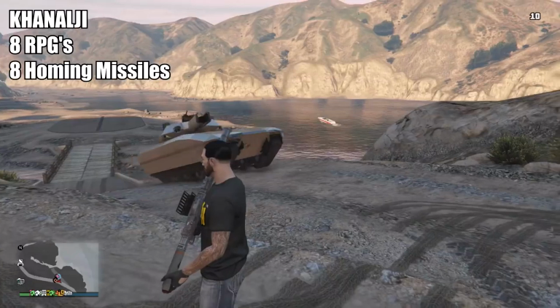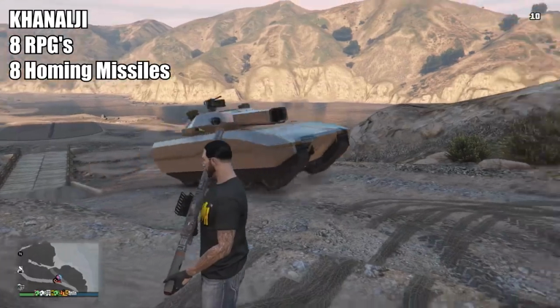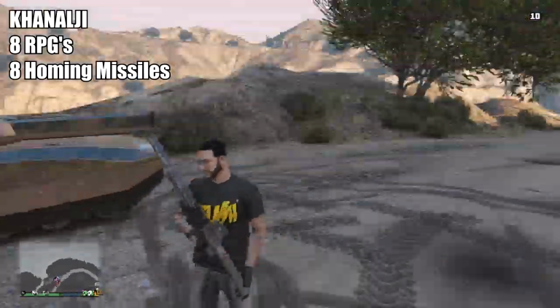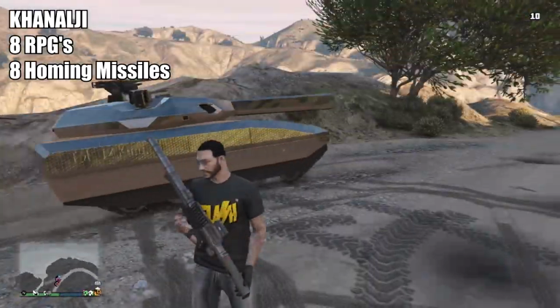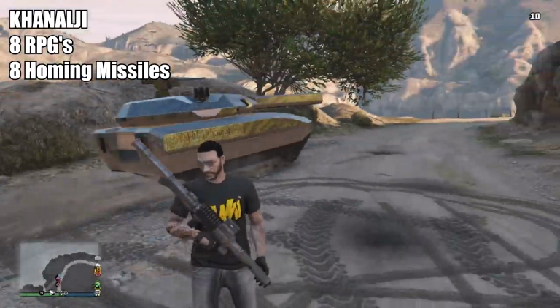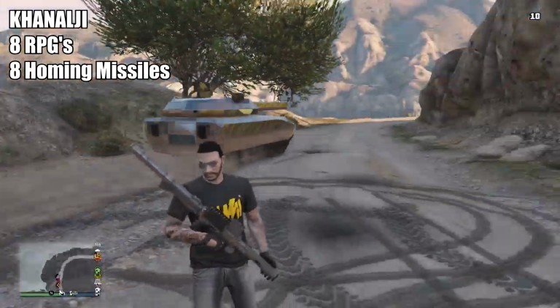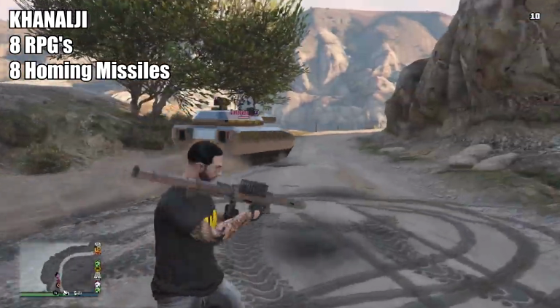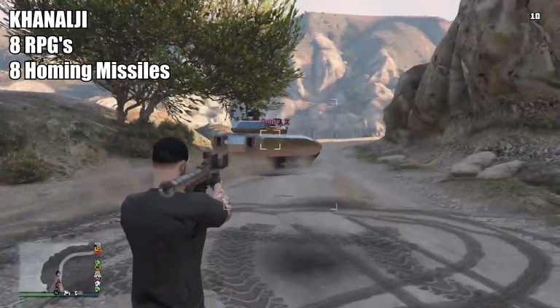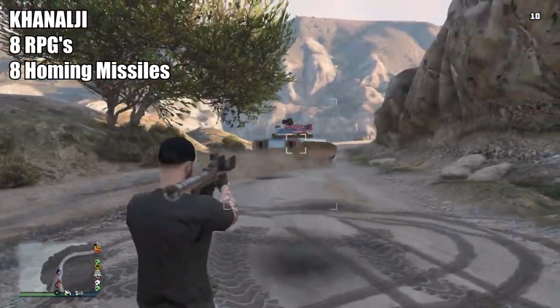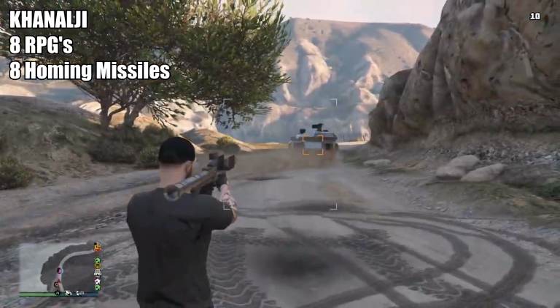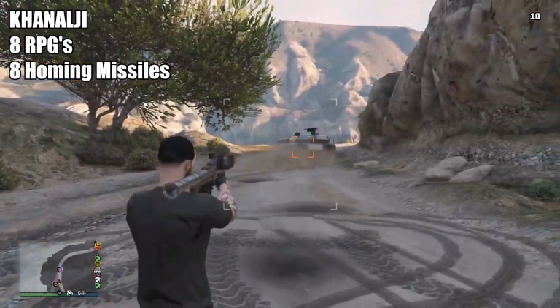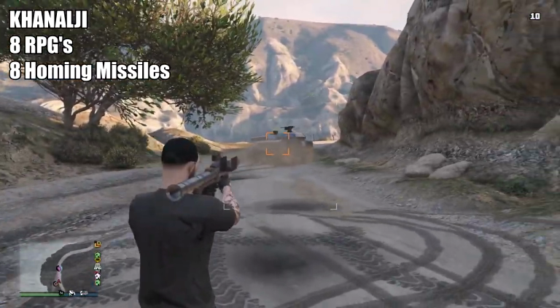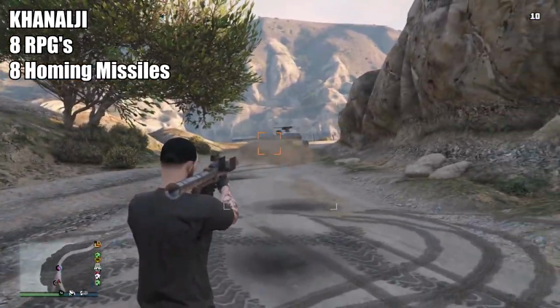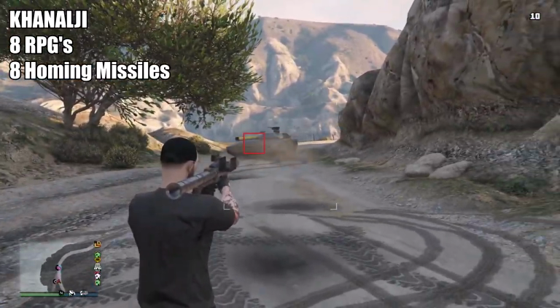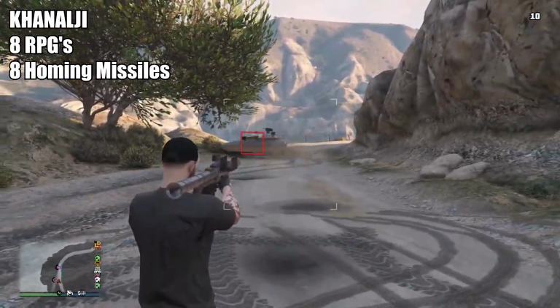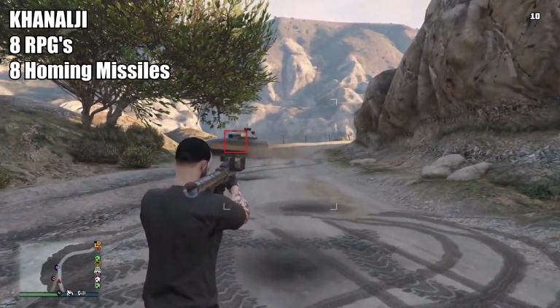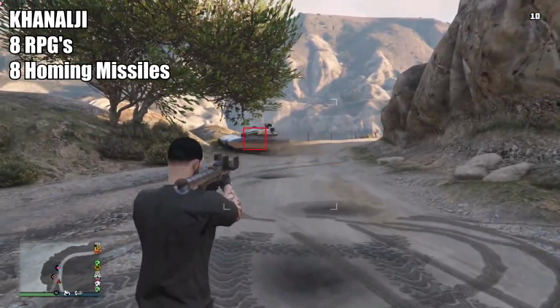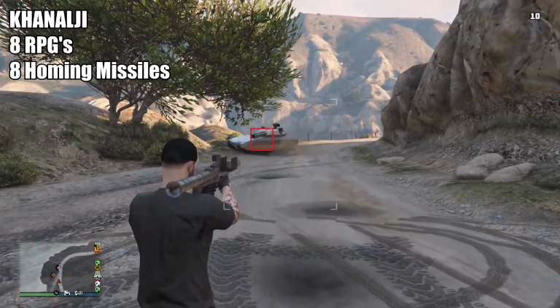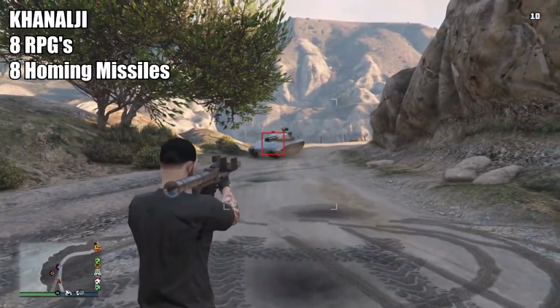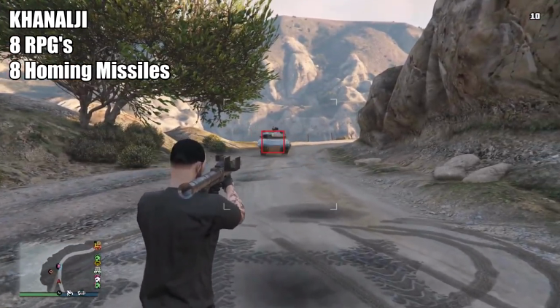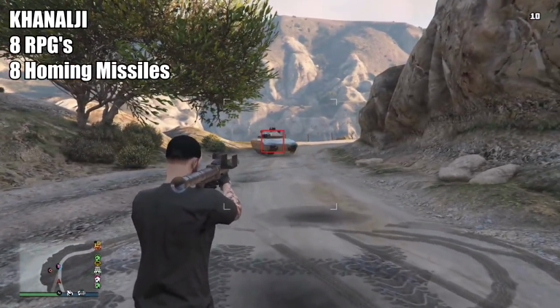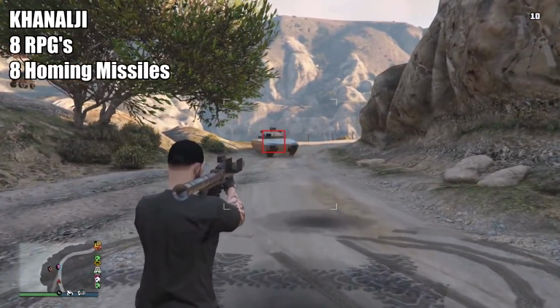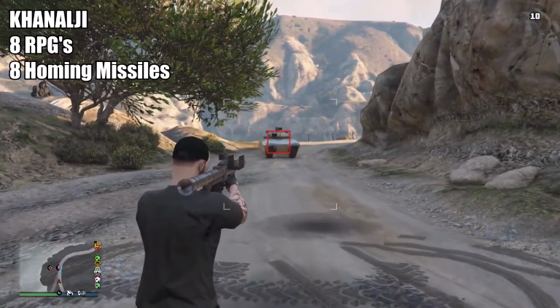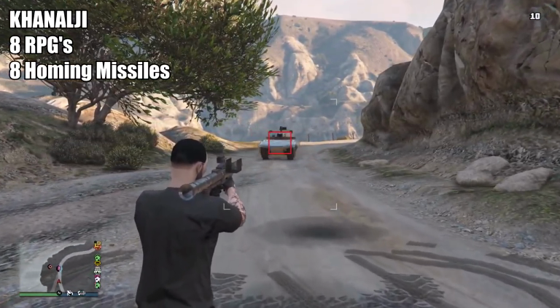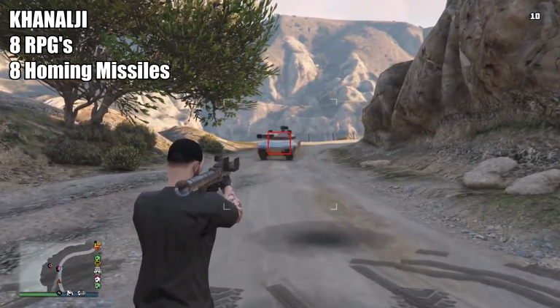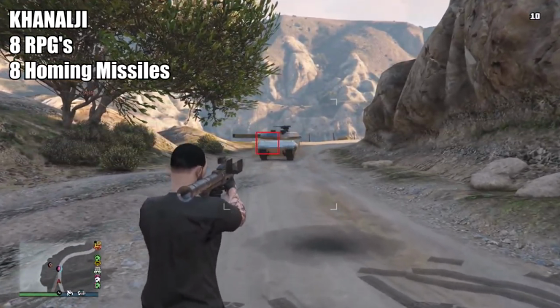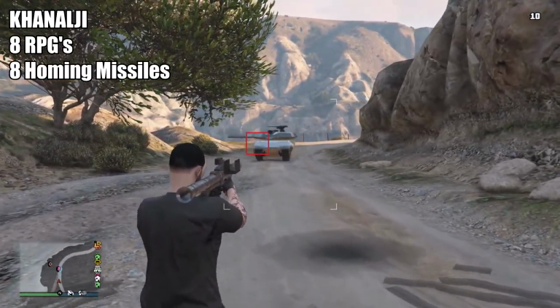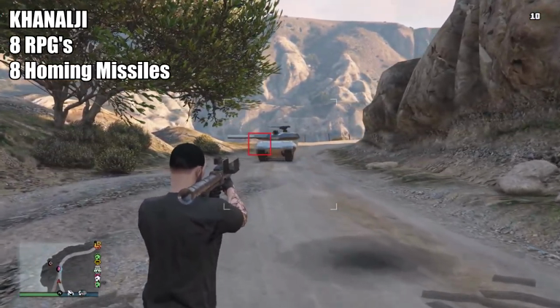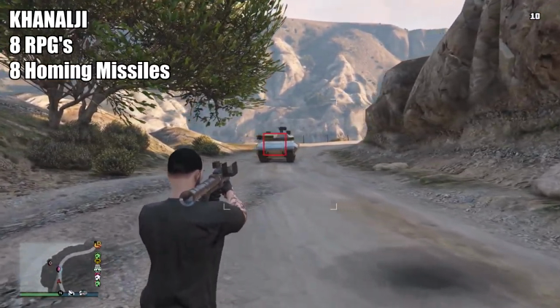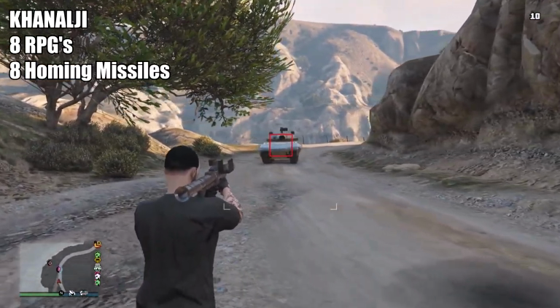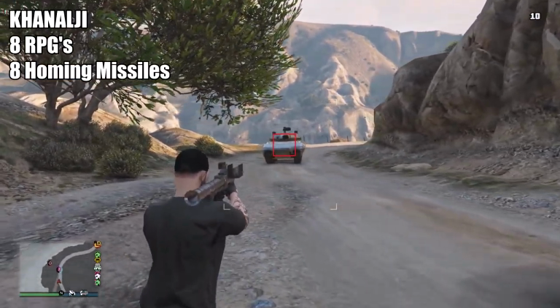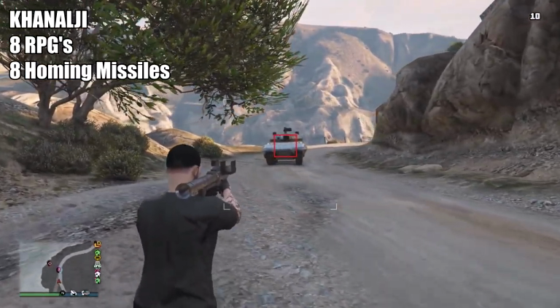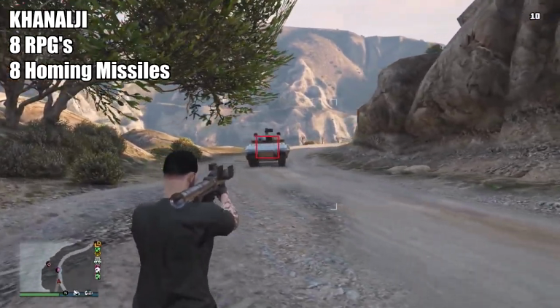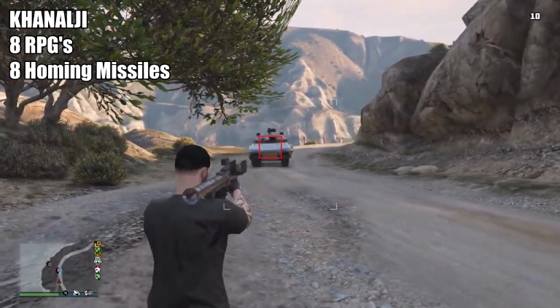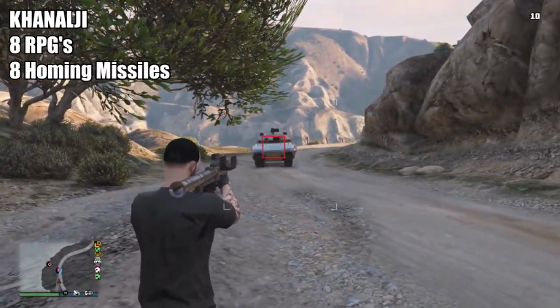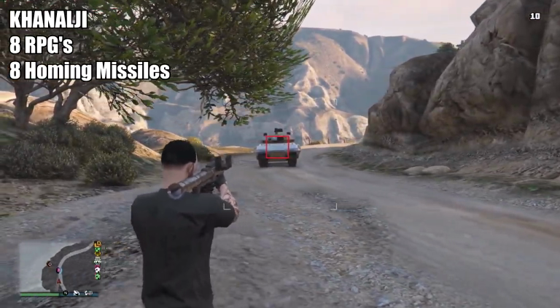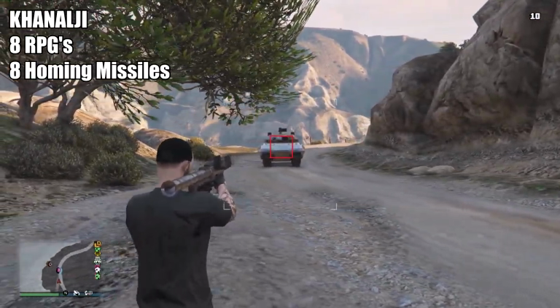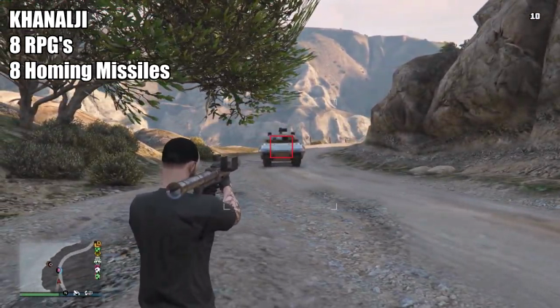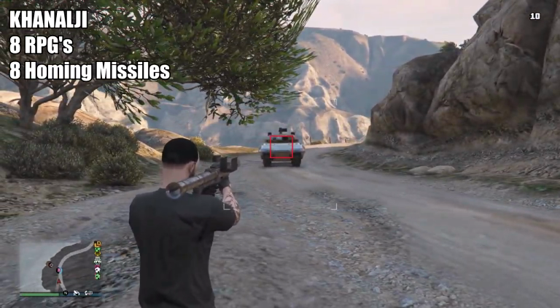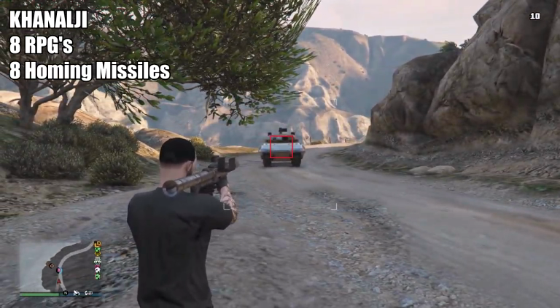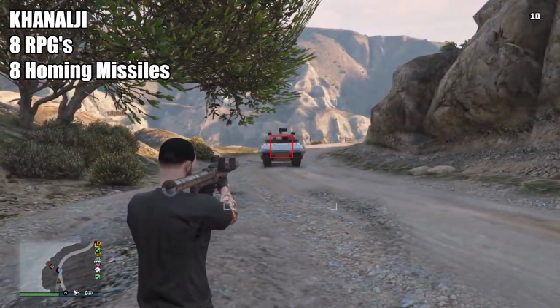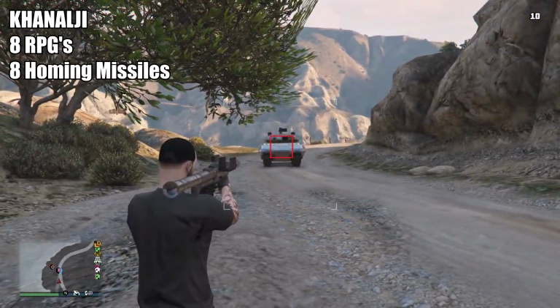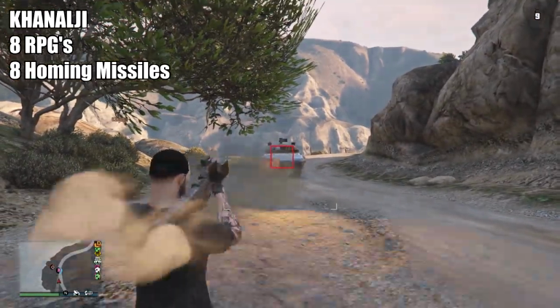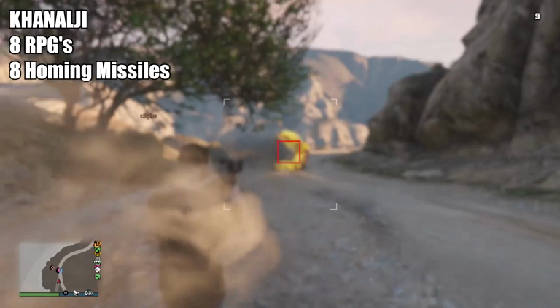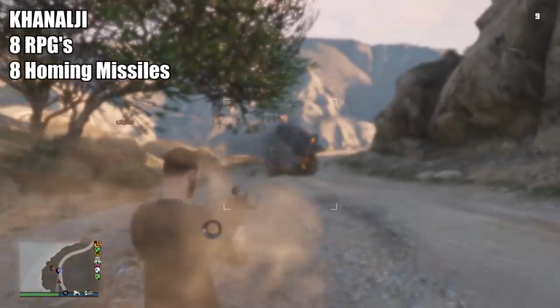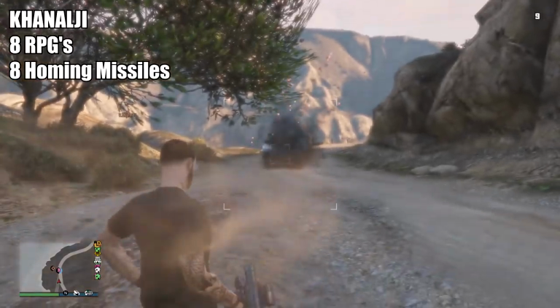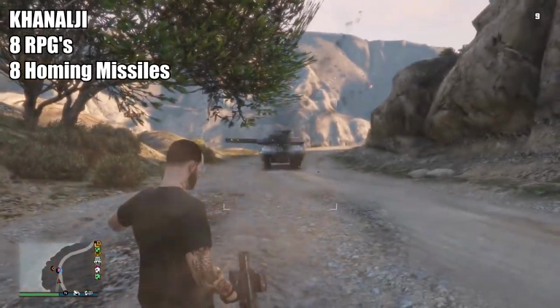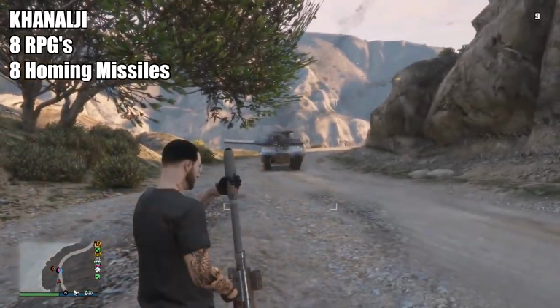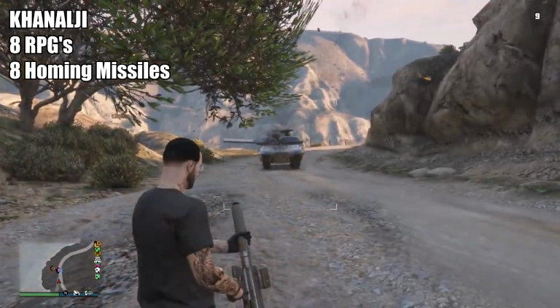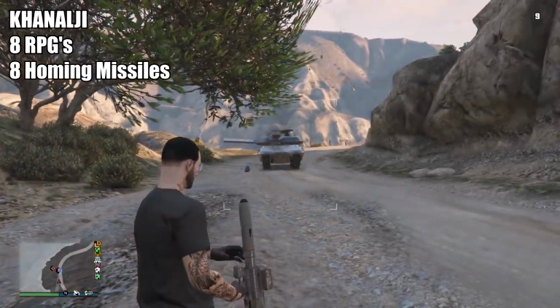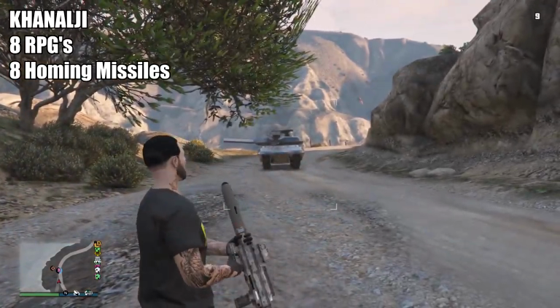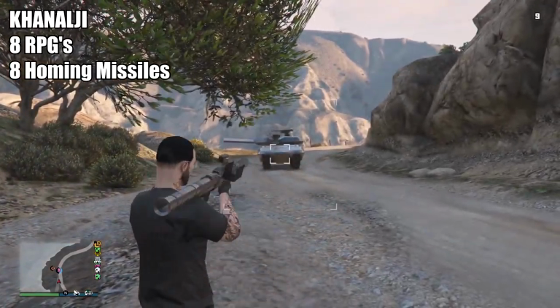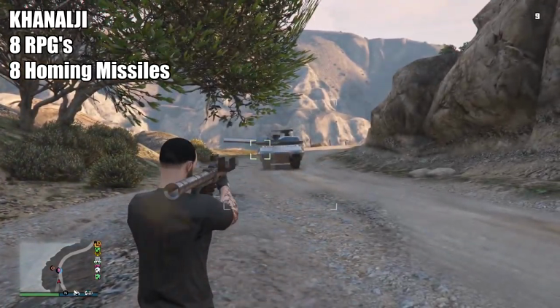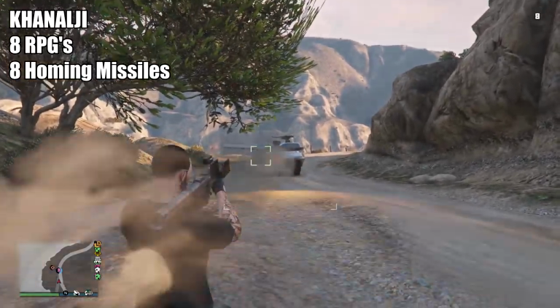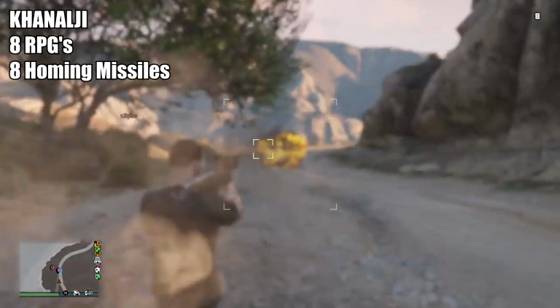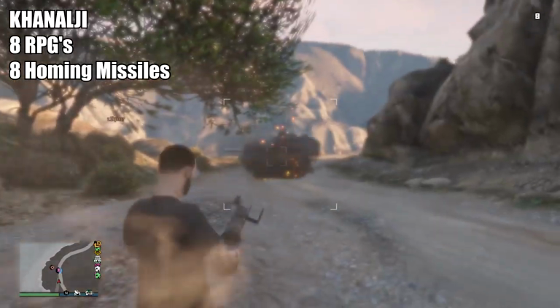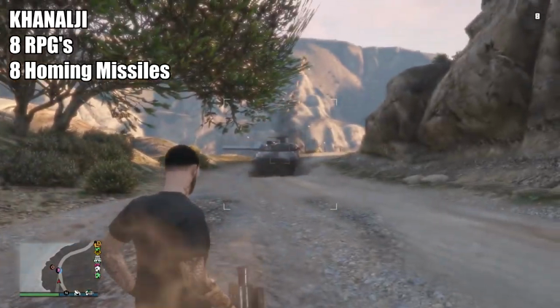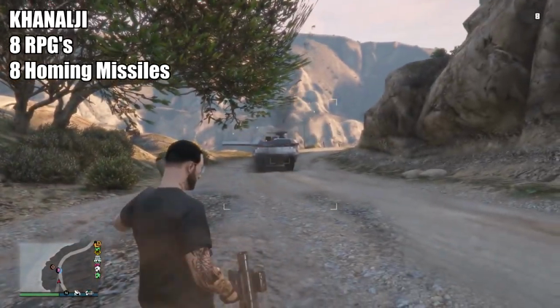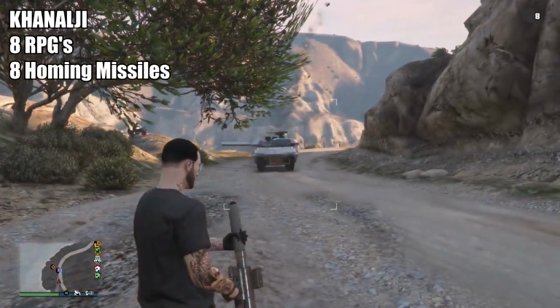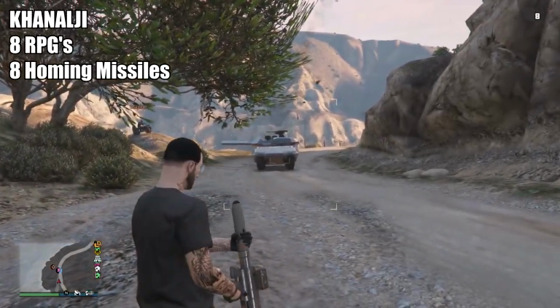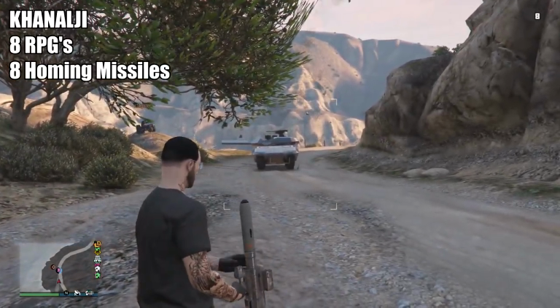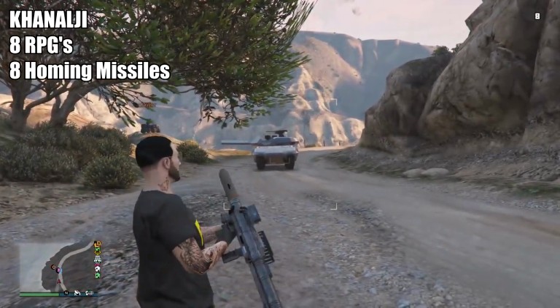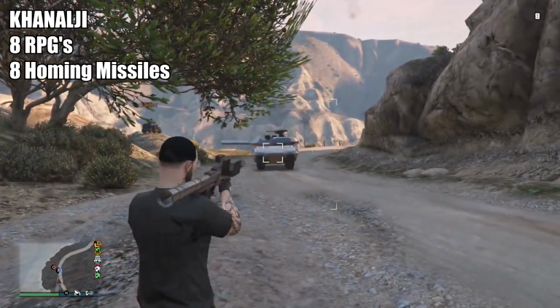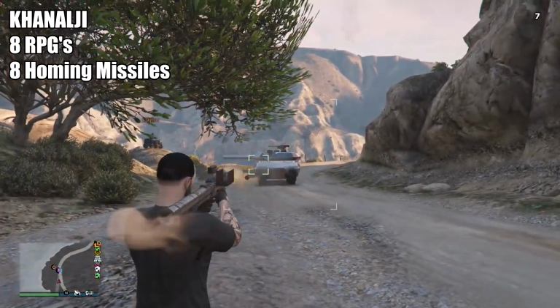The Khanjali tank takes 8 RPGs or 8 homing missiles, making it way stronger than the Rhino, which only takes 3.